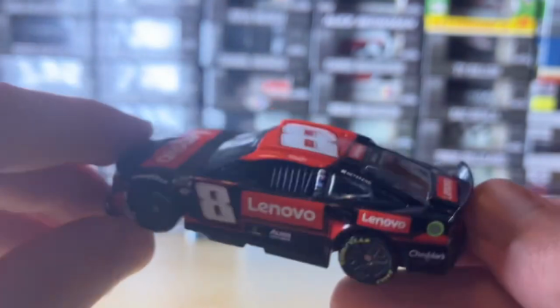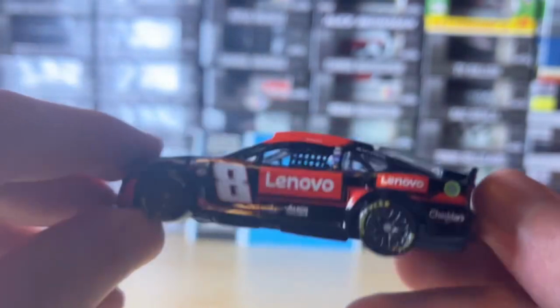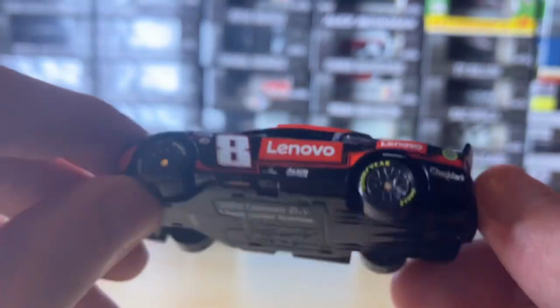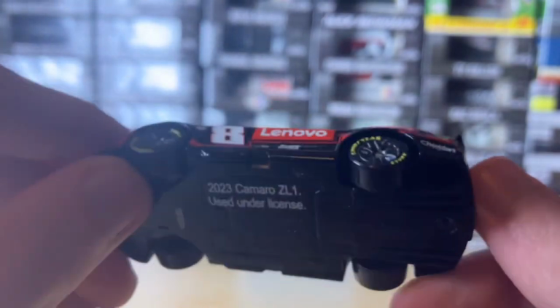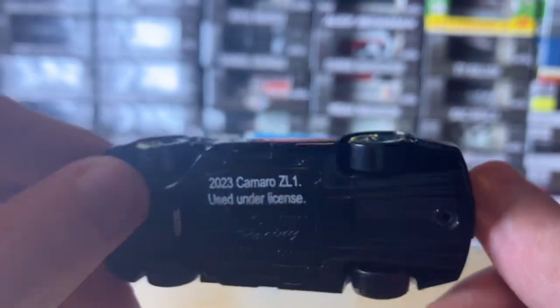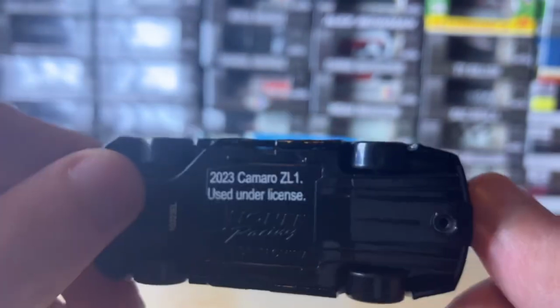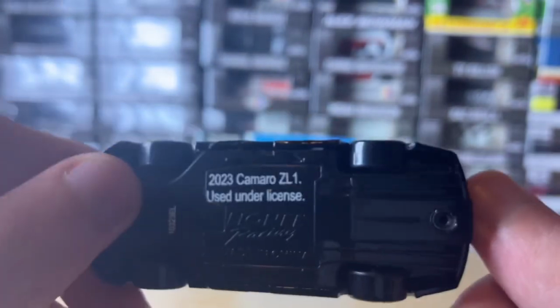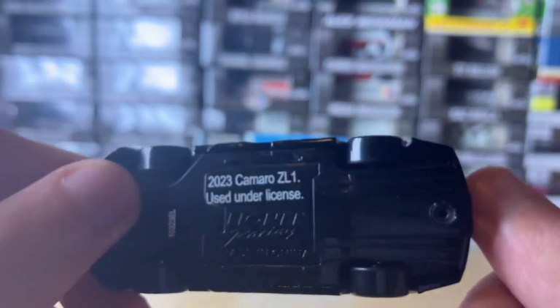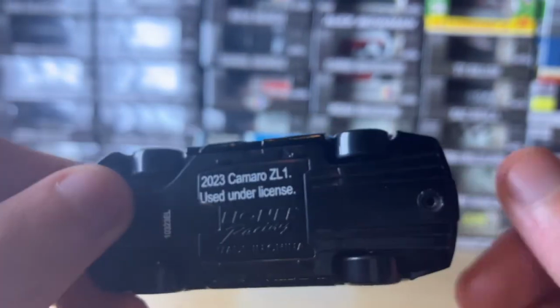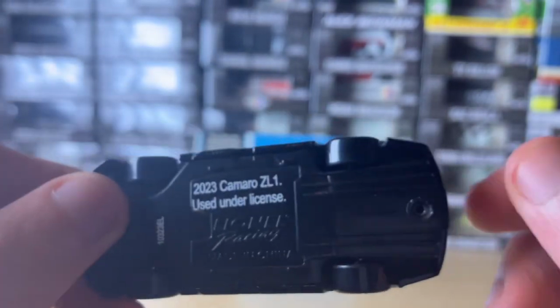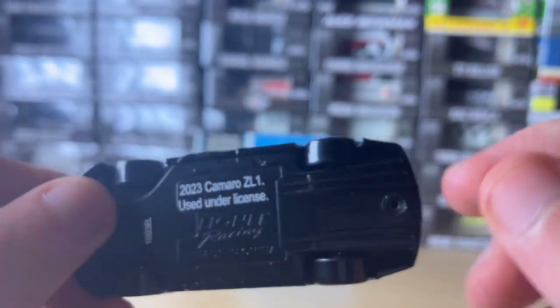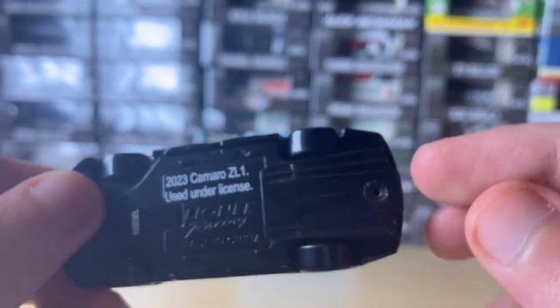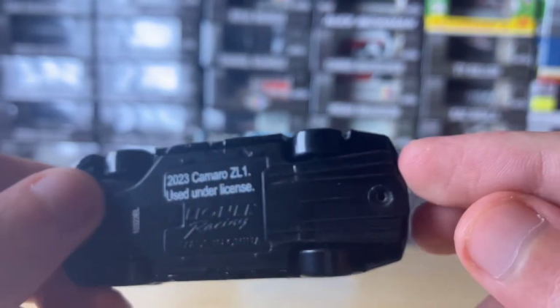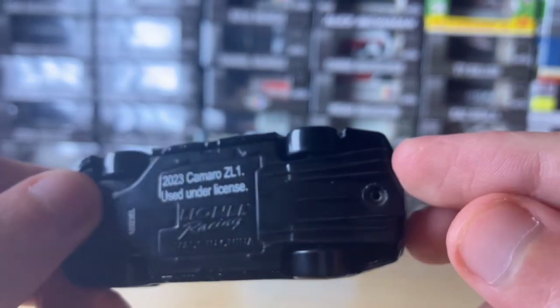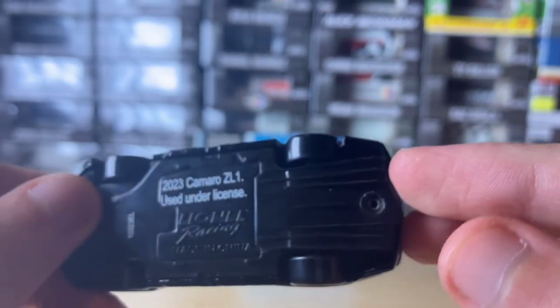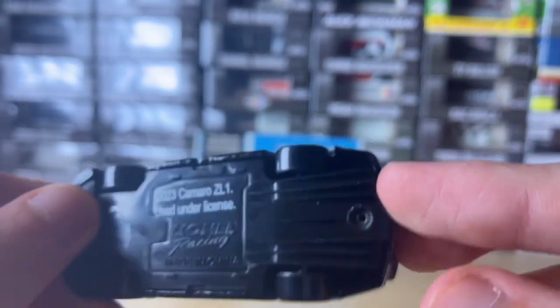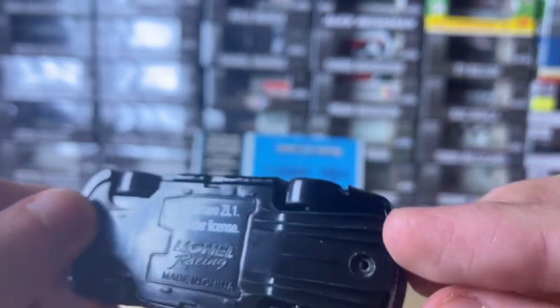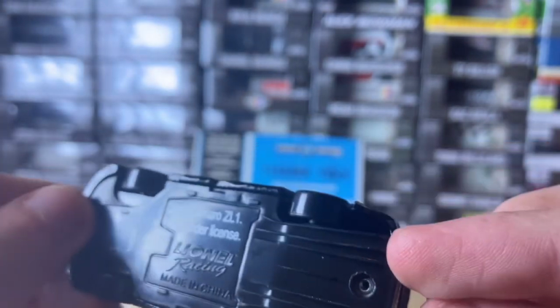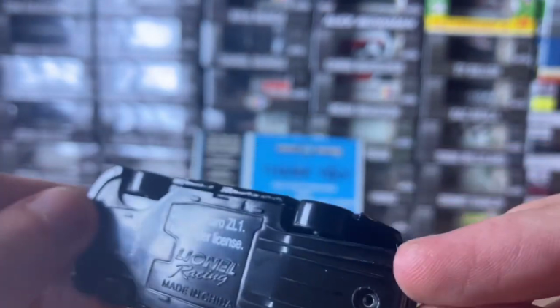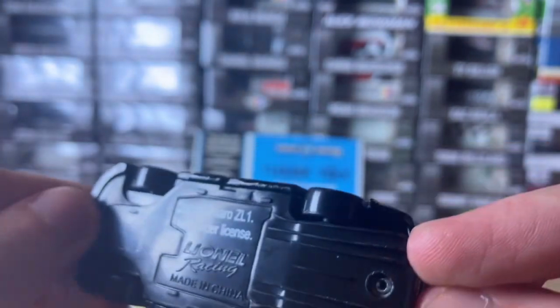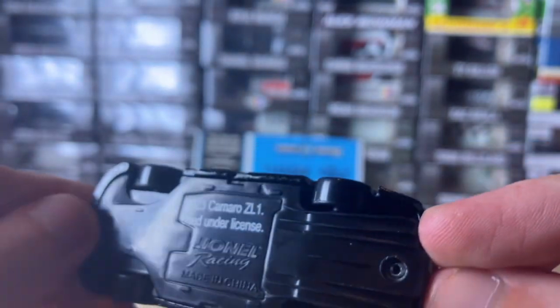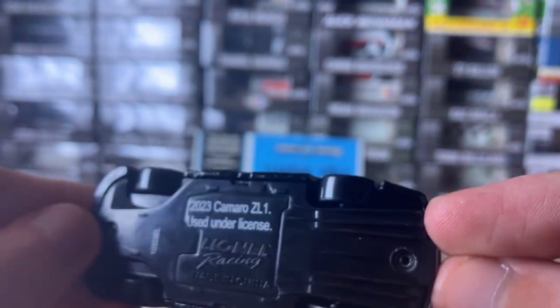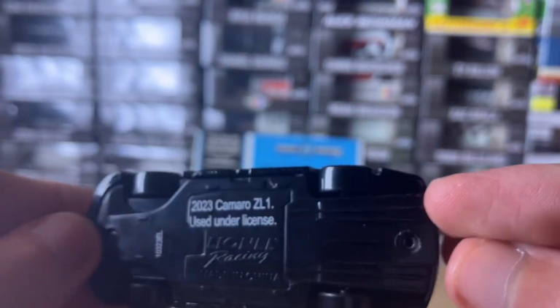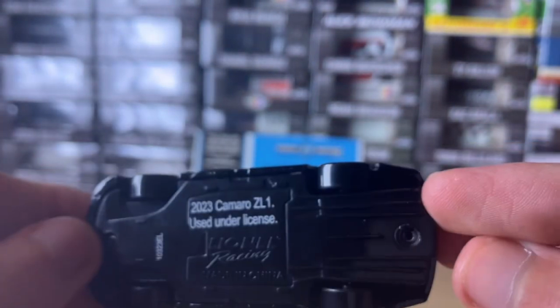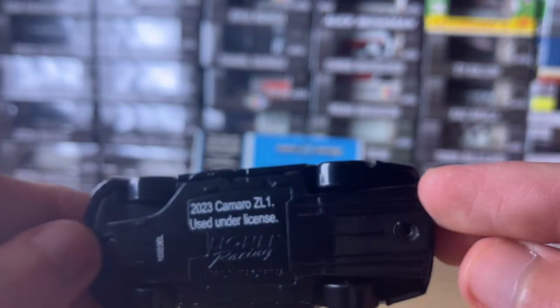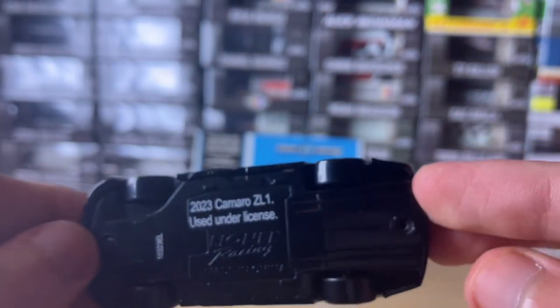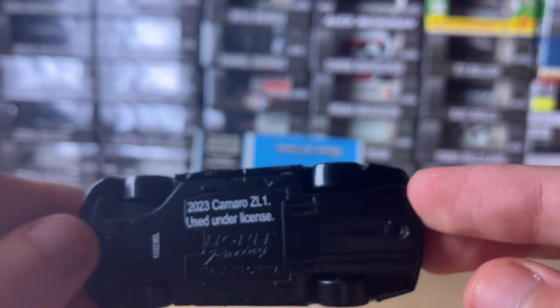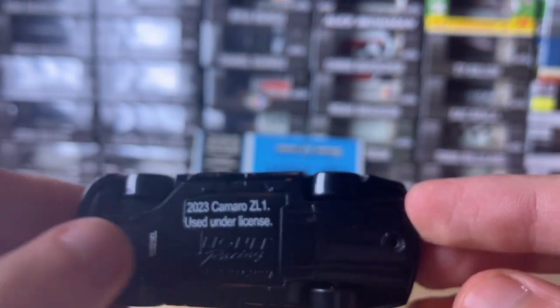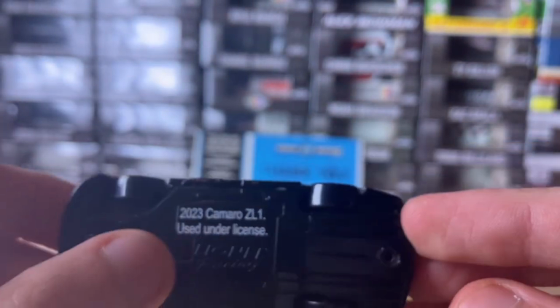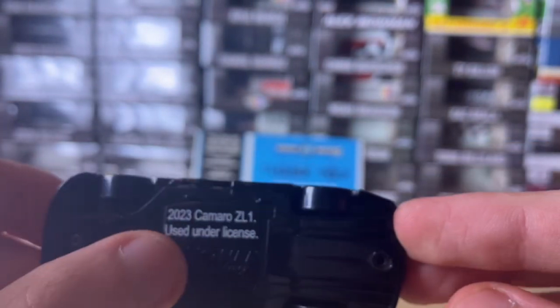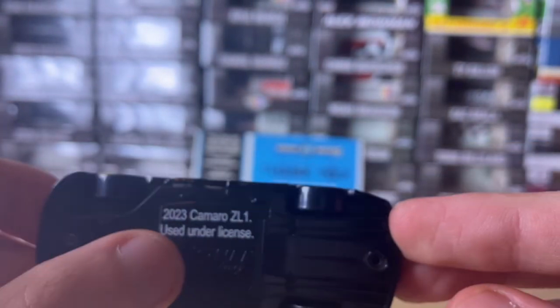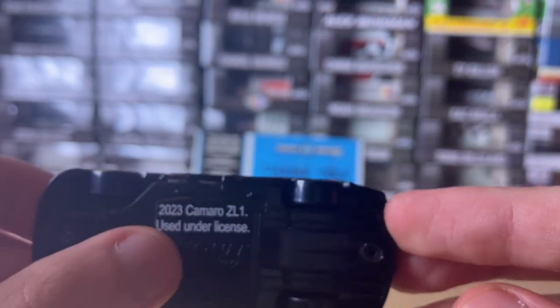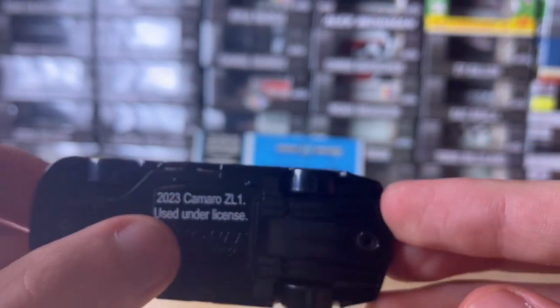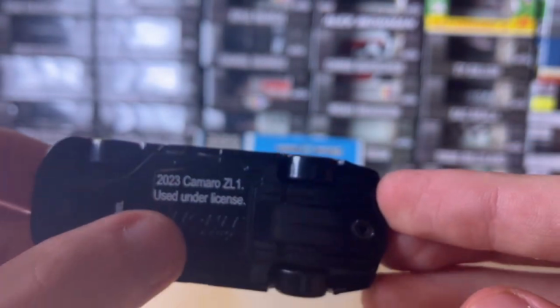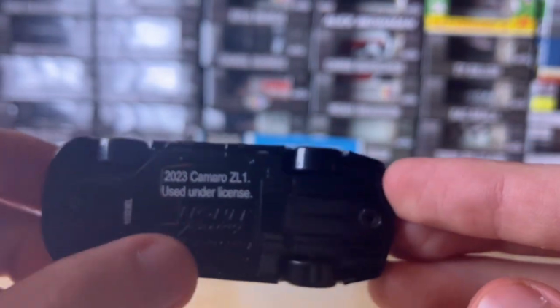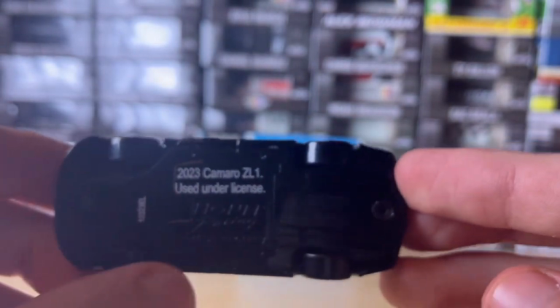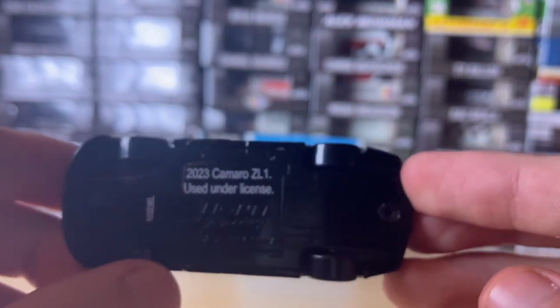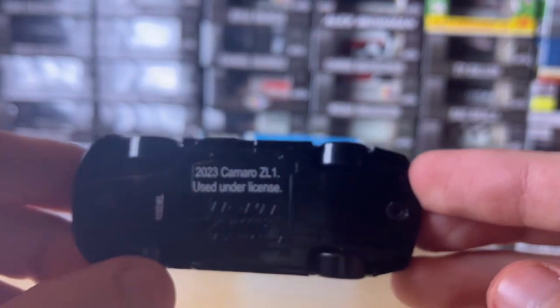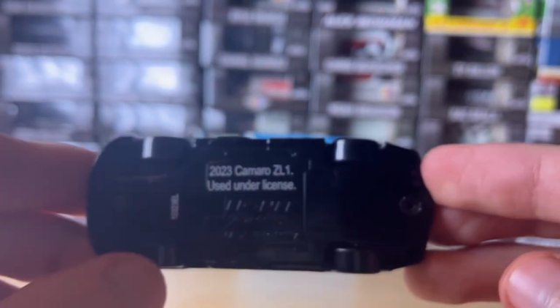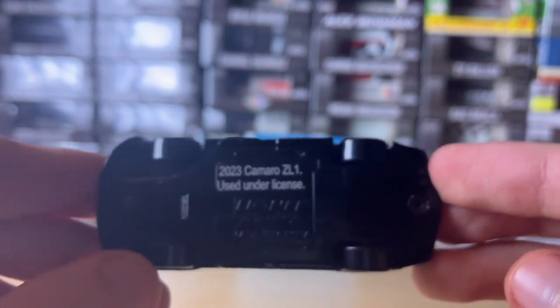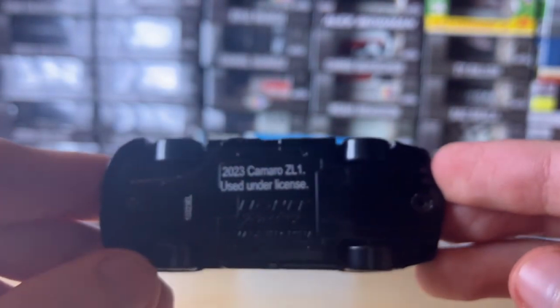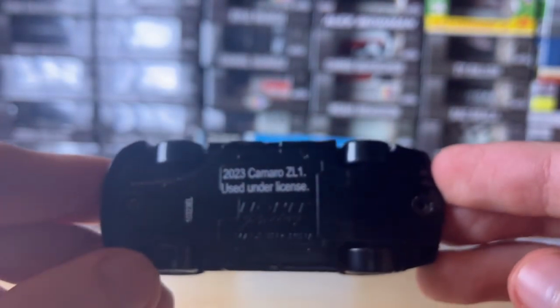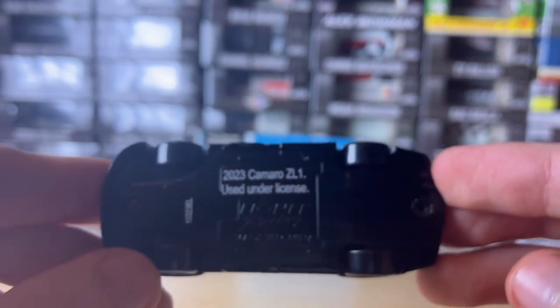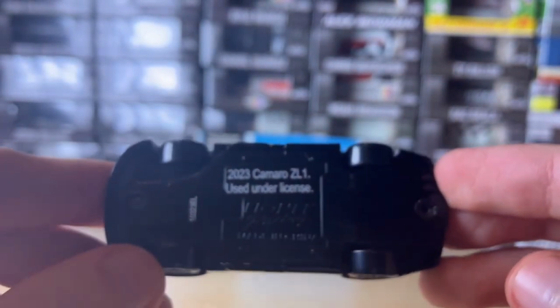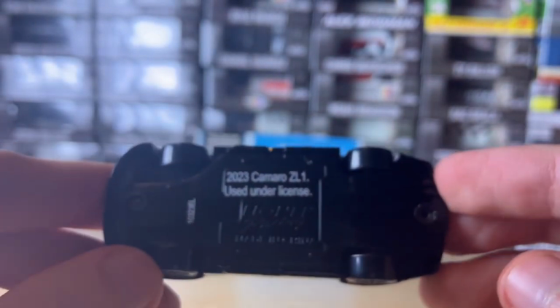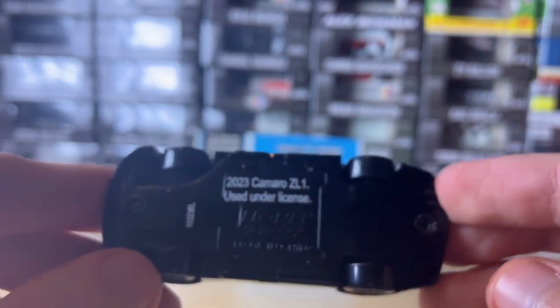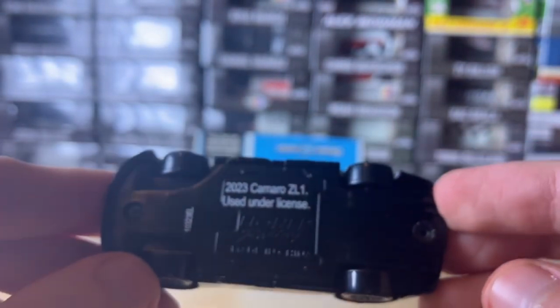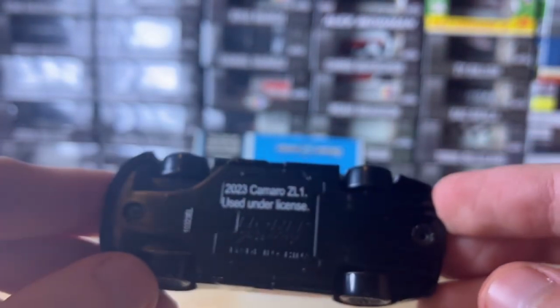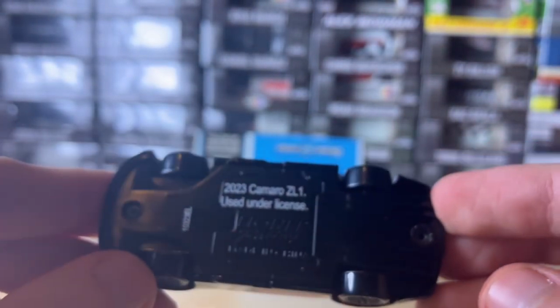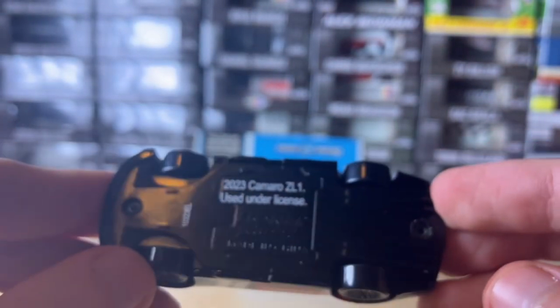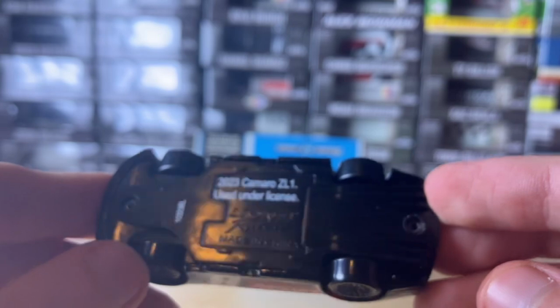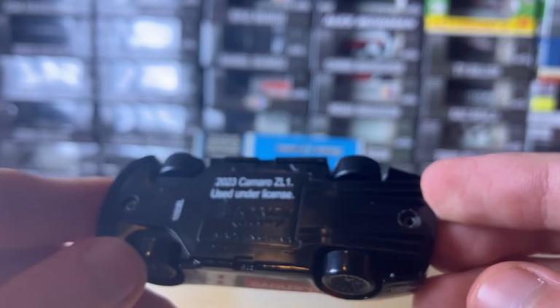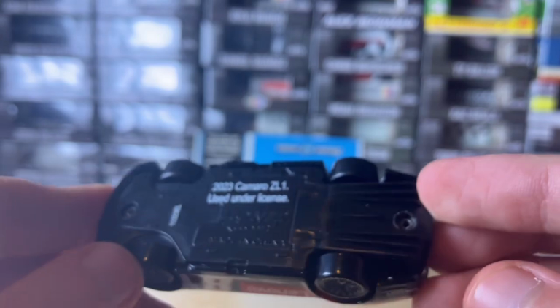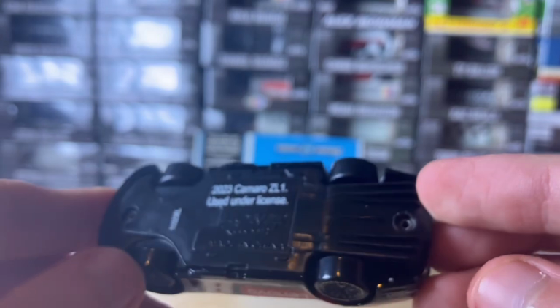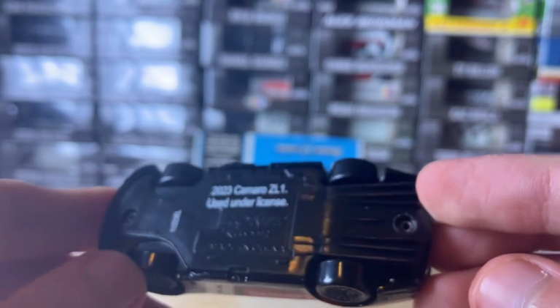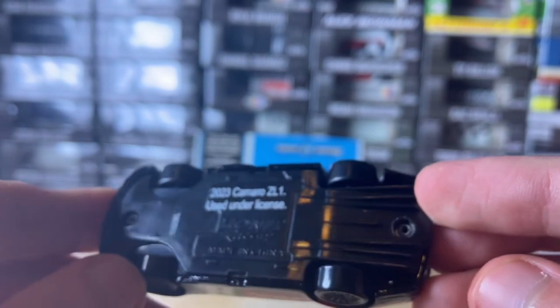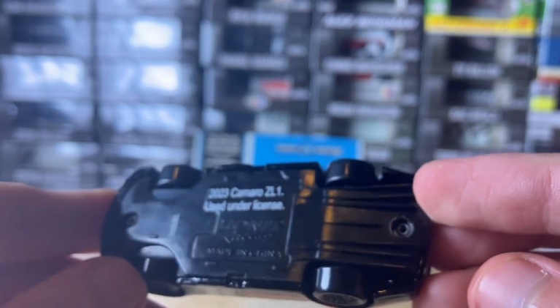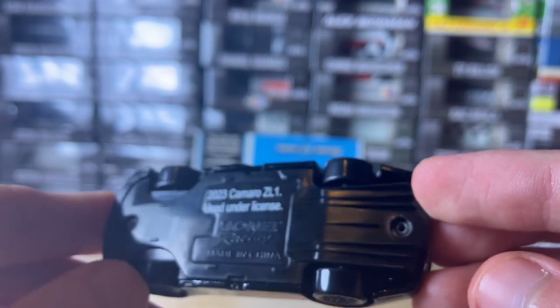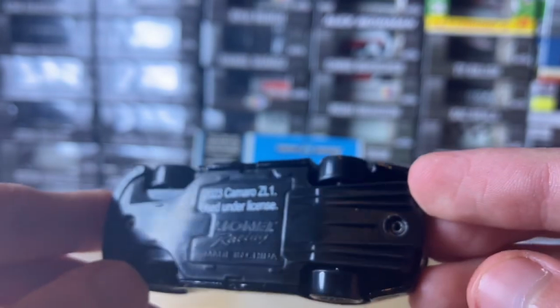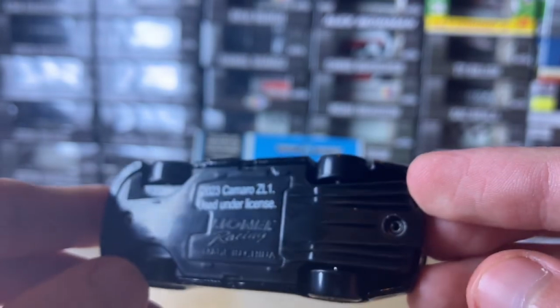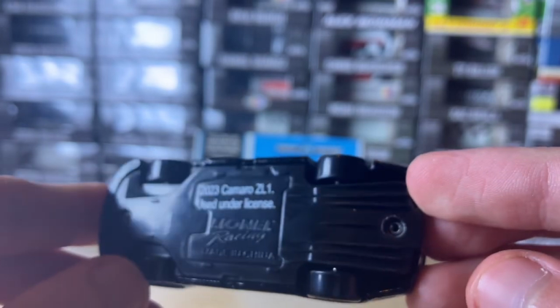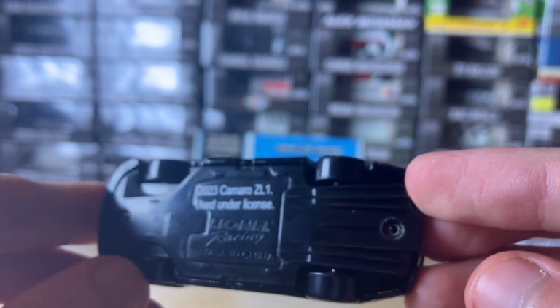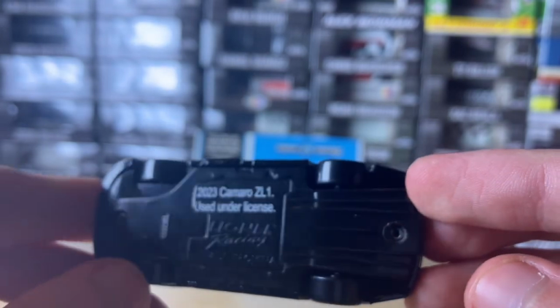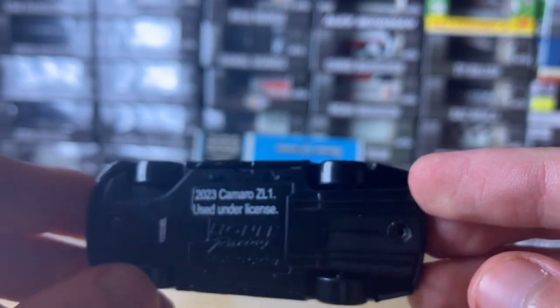And here's the bottom — the underwing. 2023 Camaro, used under license, and then the Lionel Racing imprint.